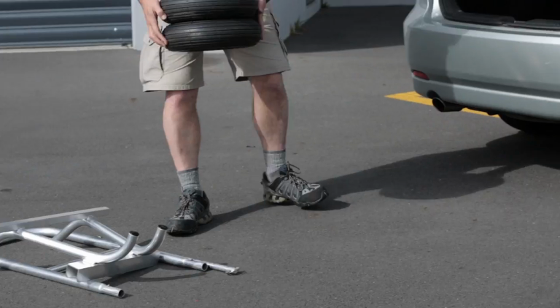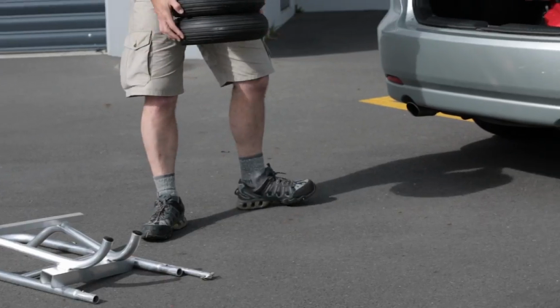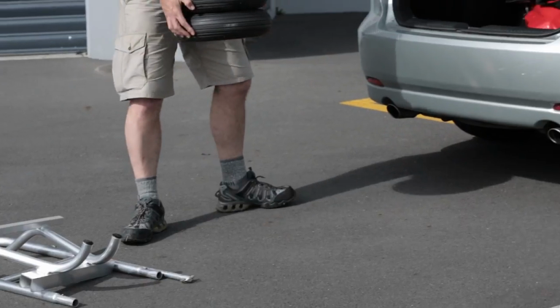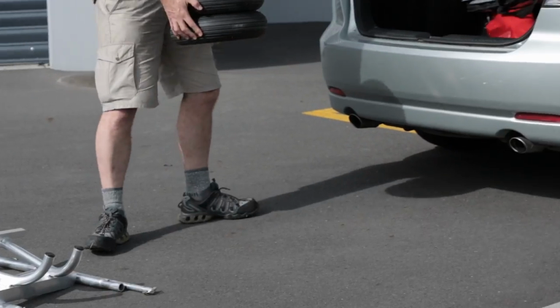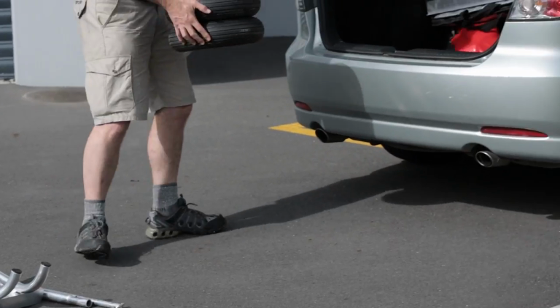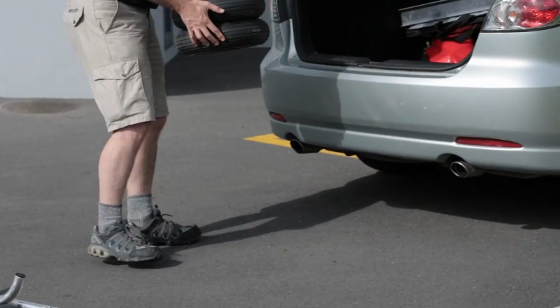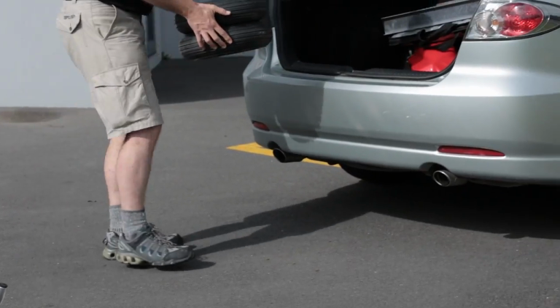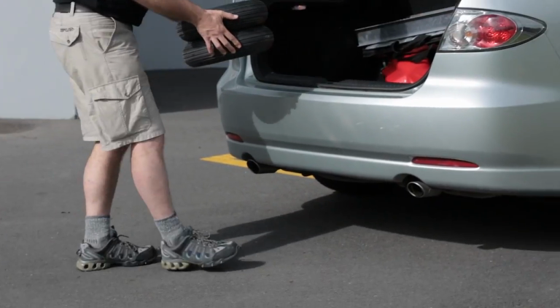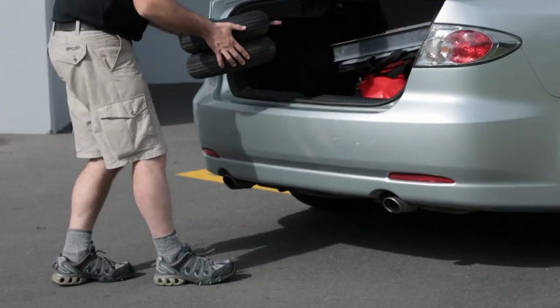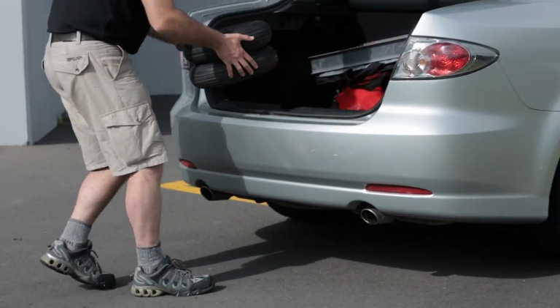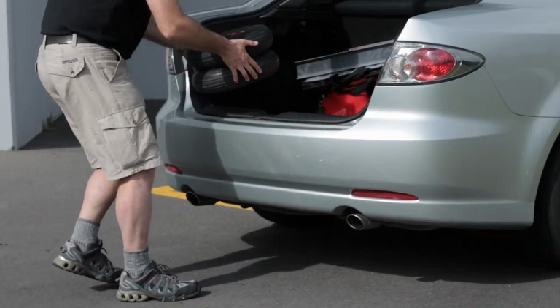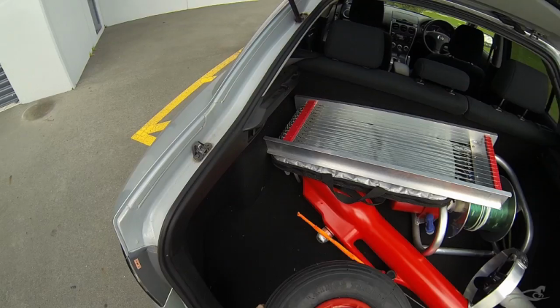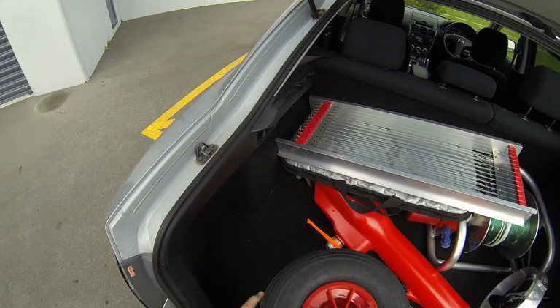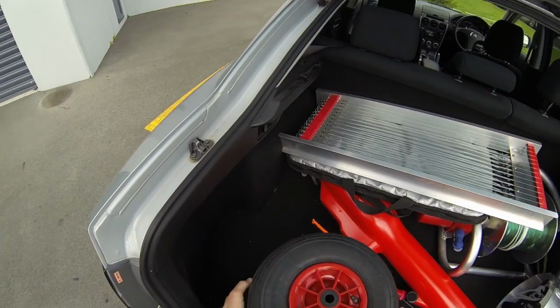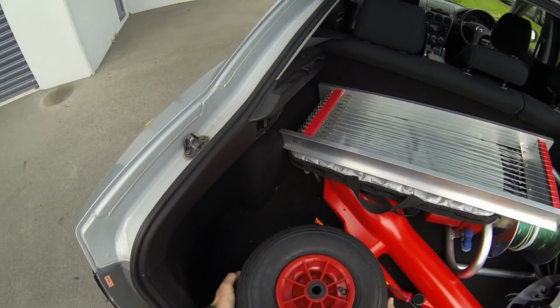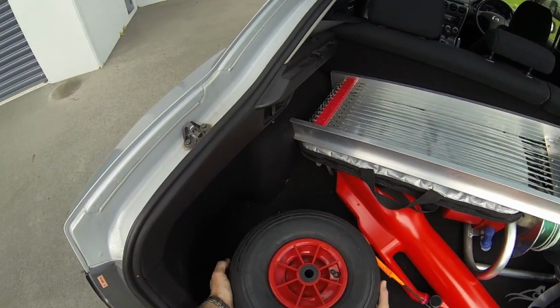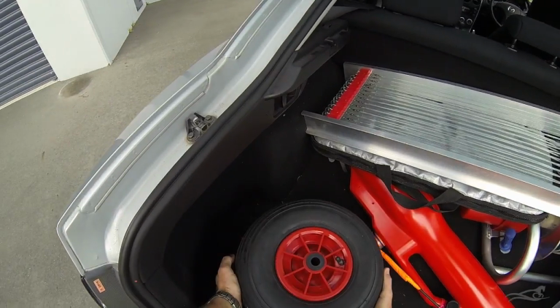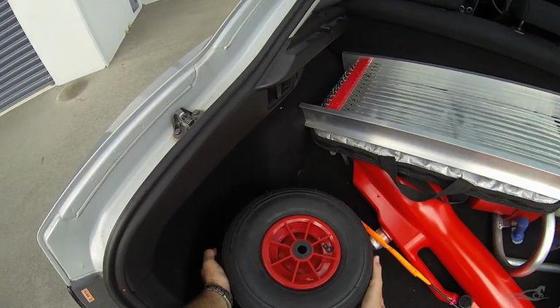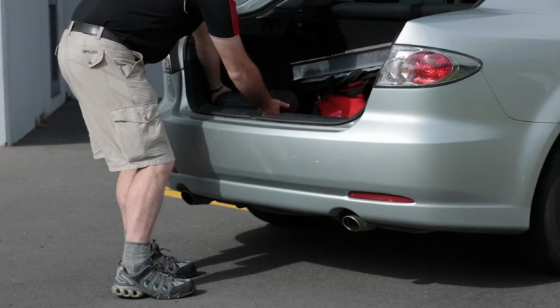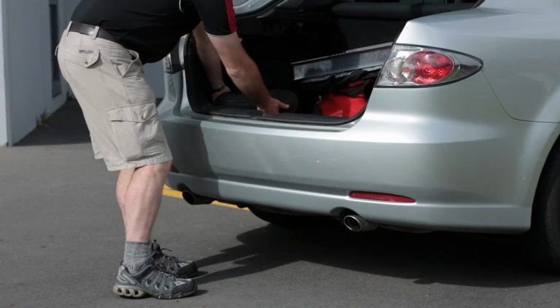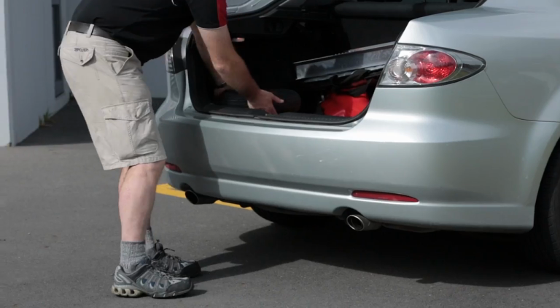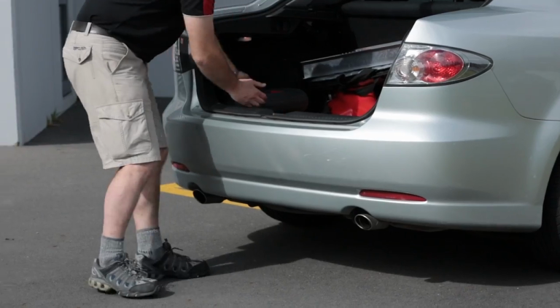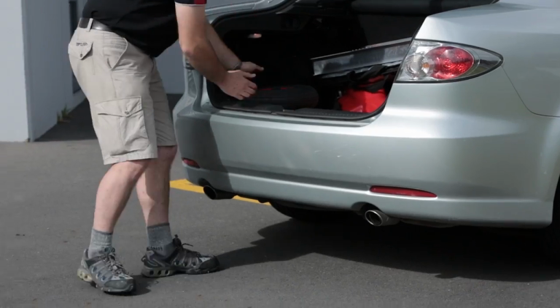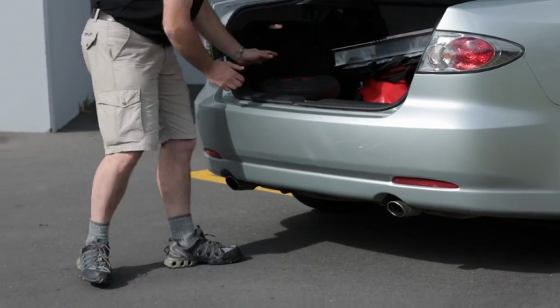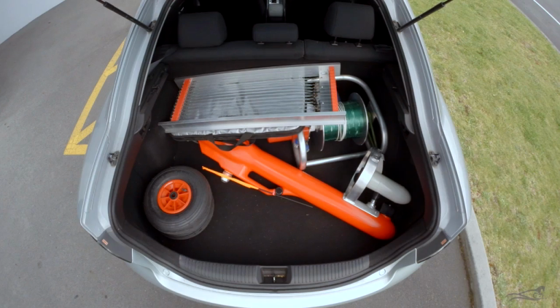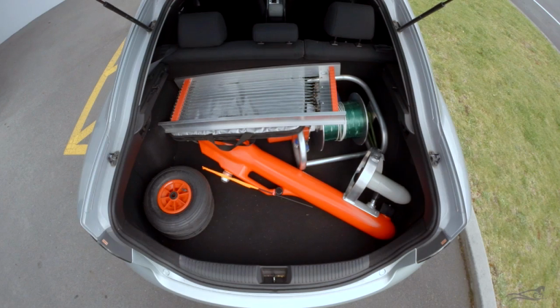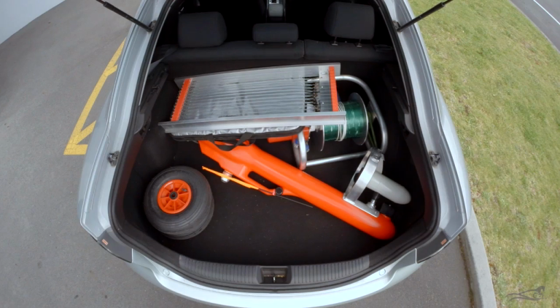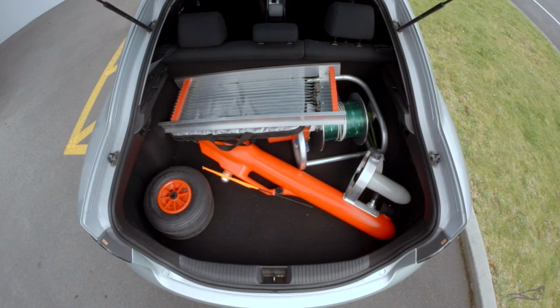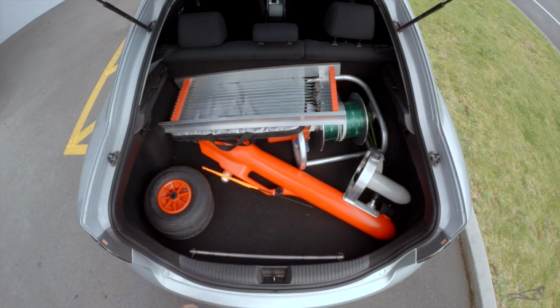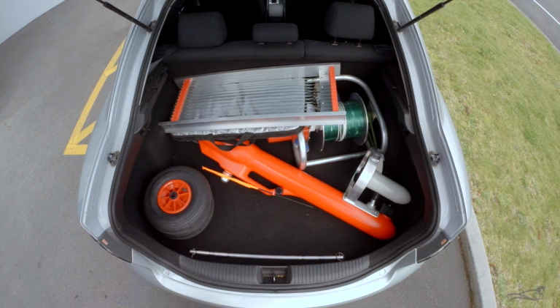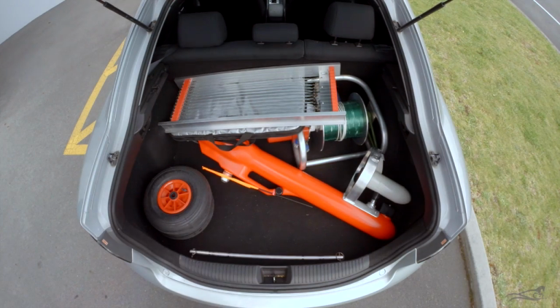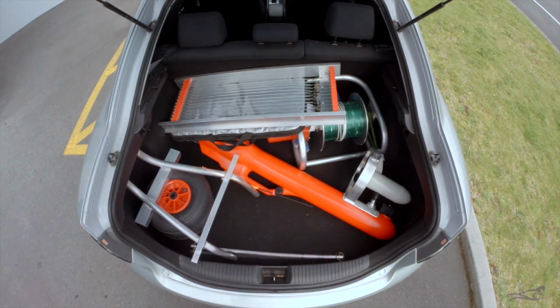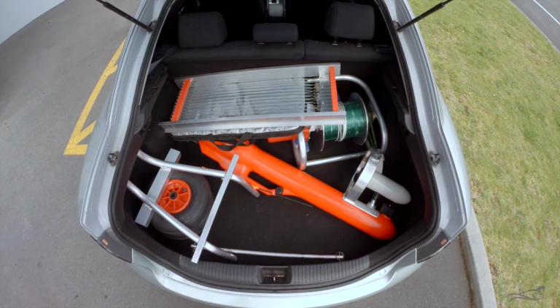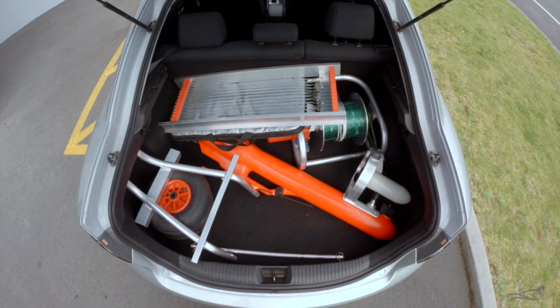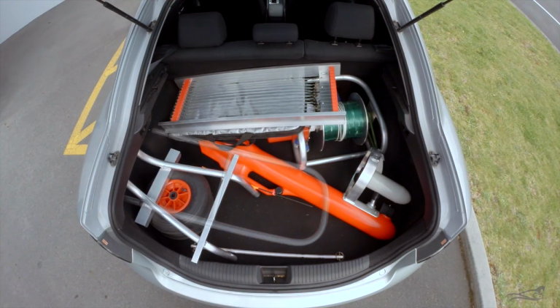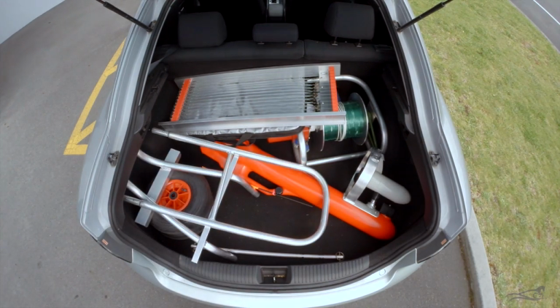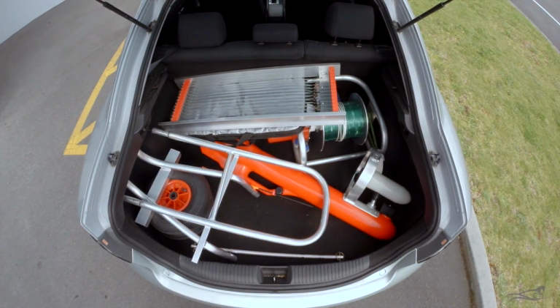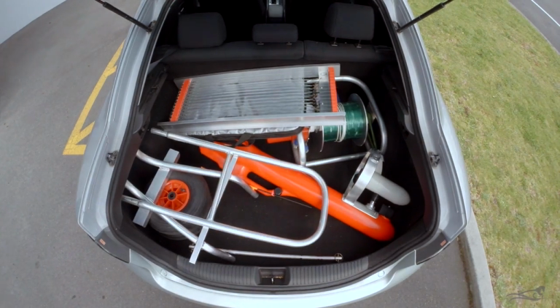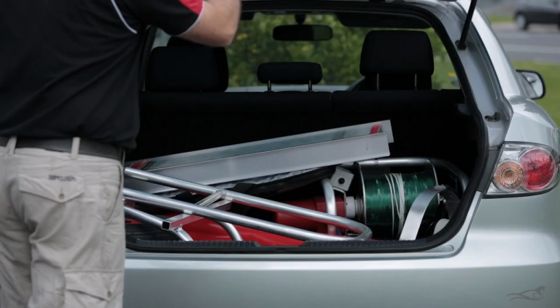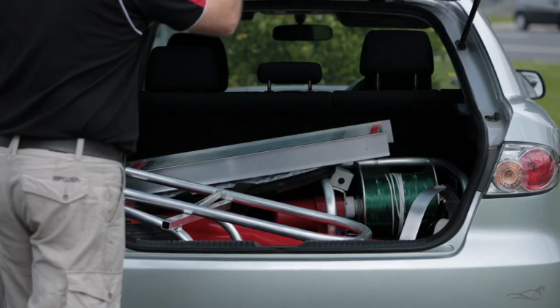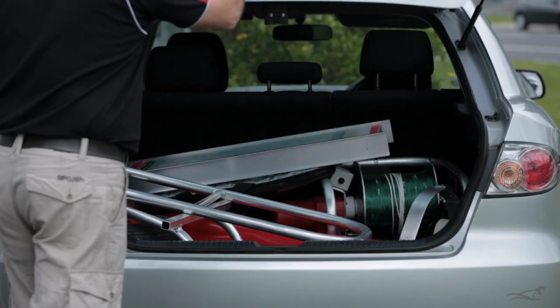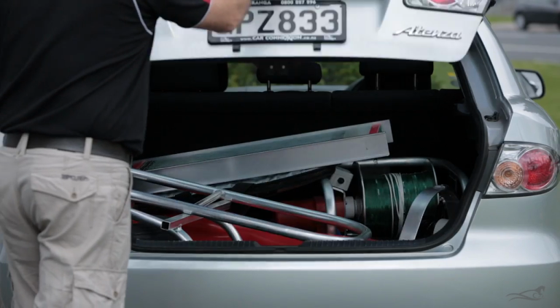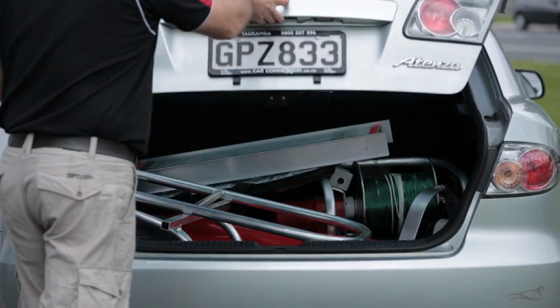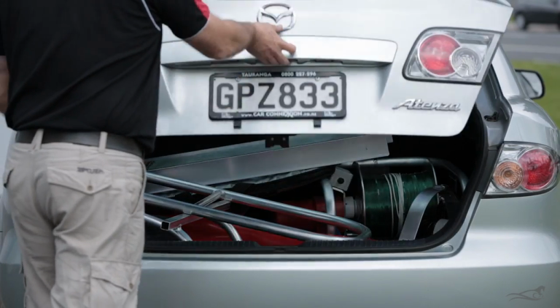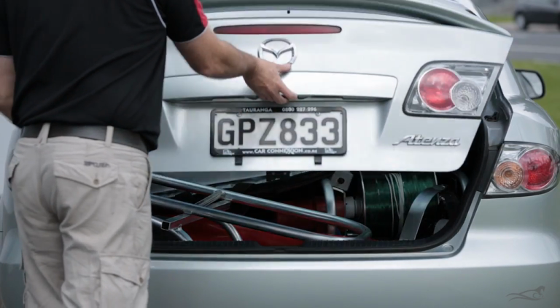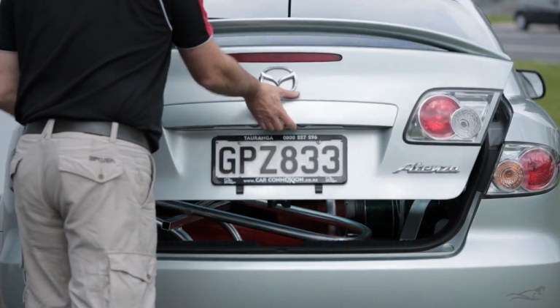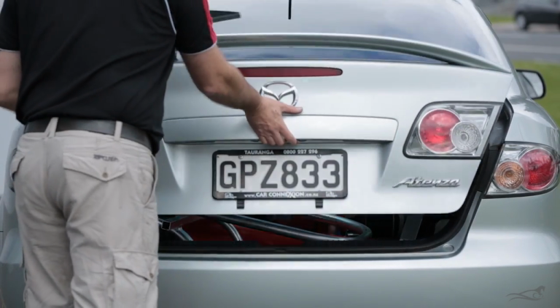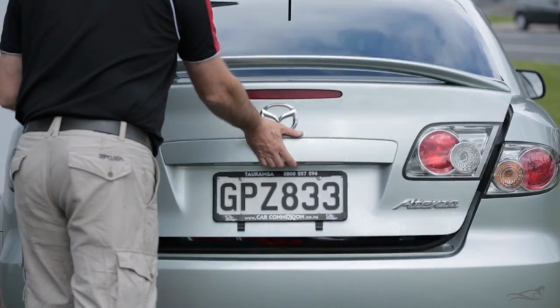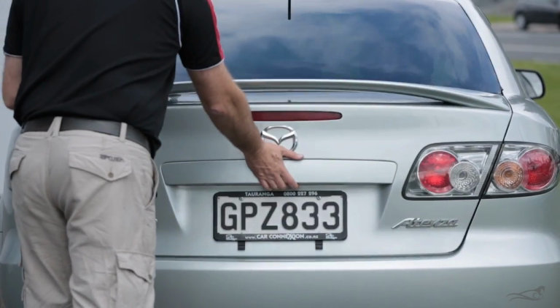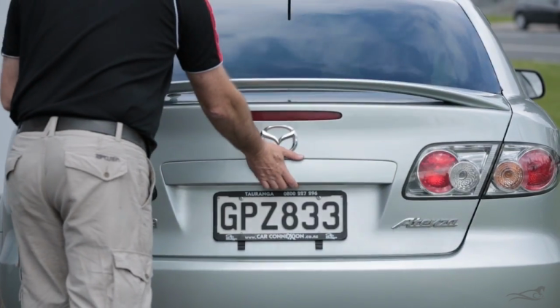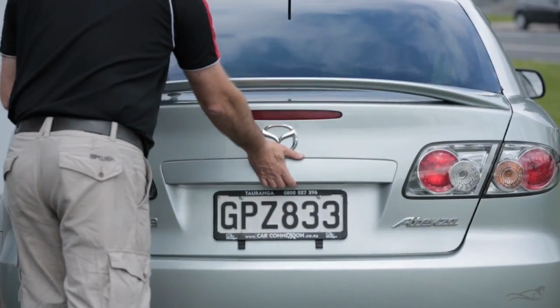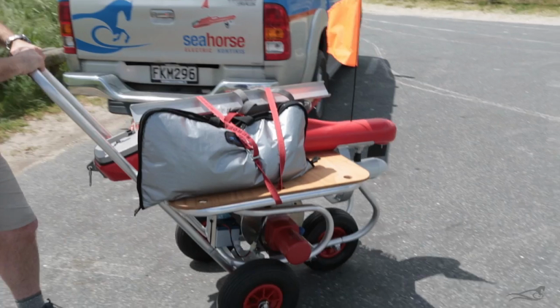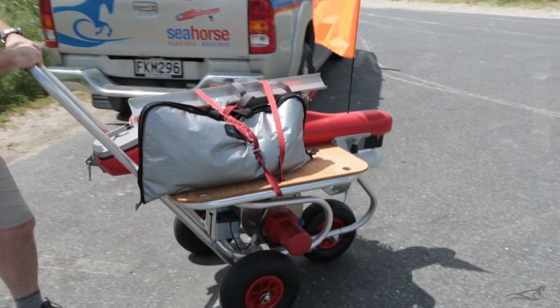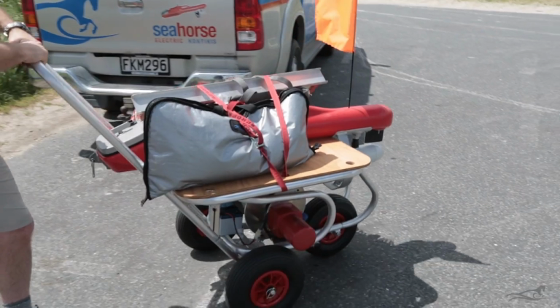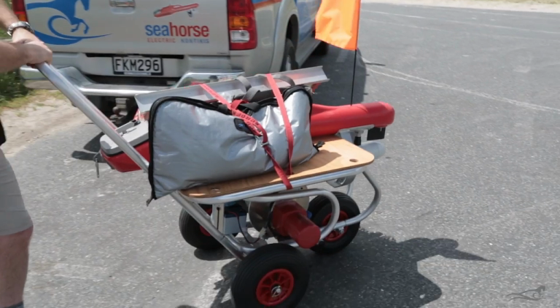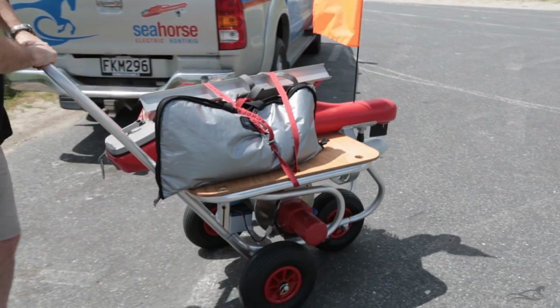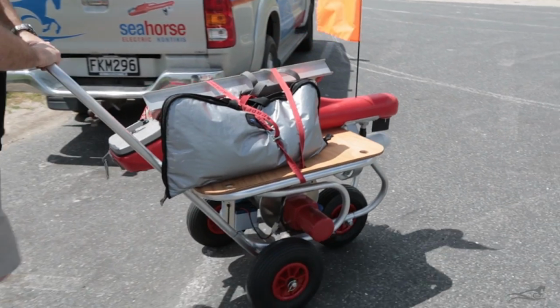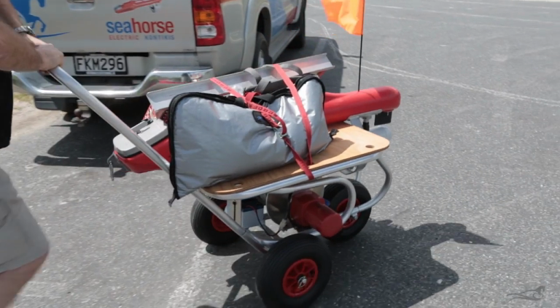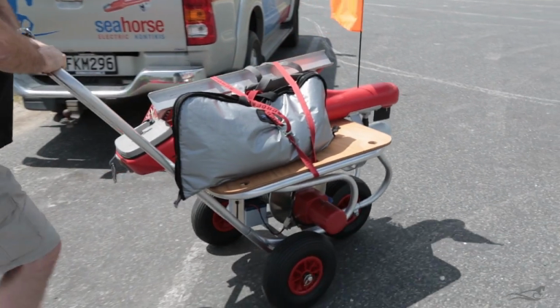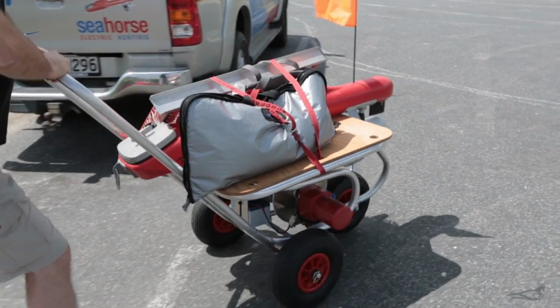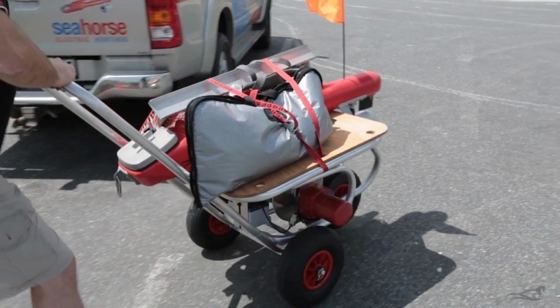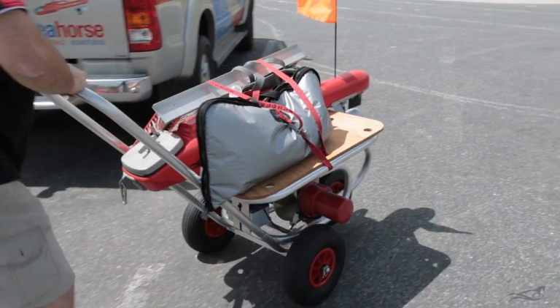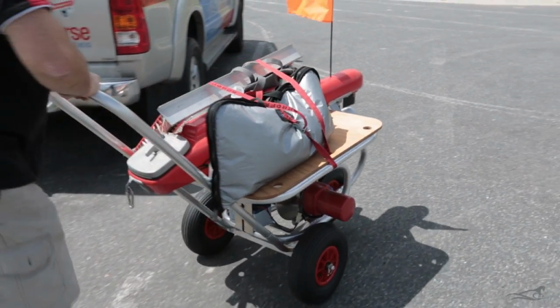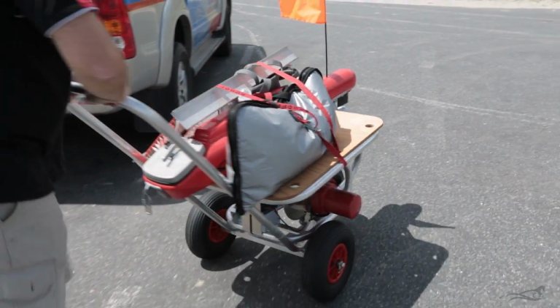The handle and wheels come off, enabling an easy fit into the boot of your car.